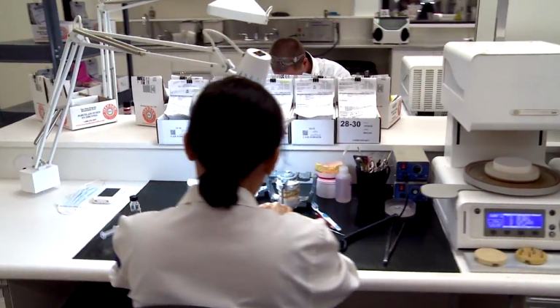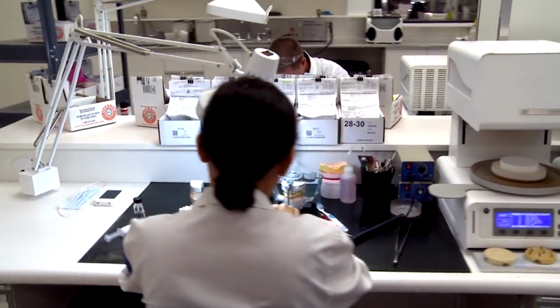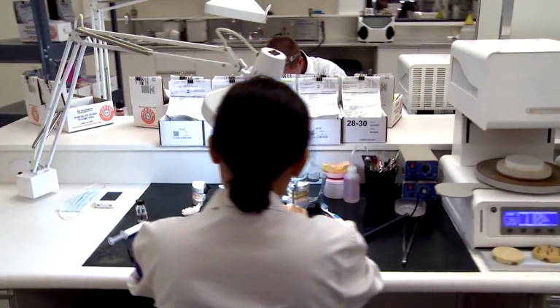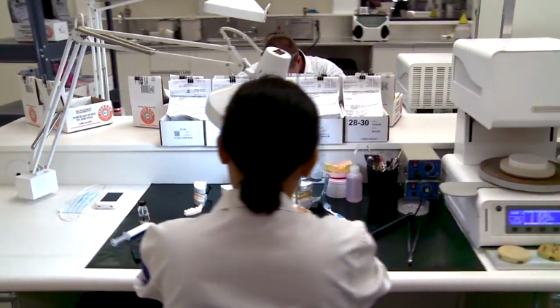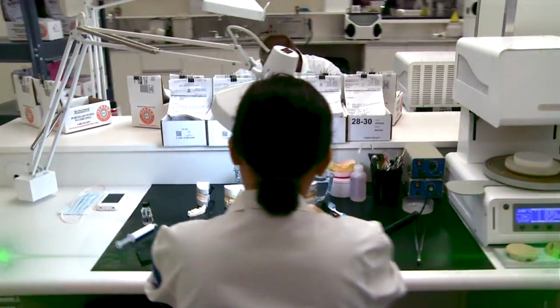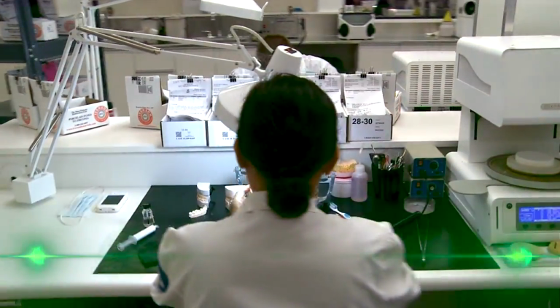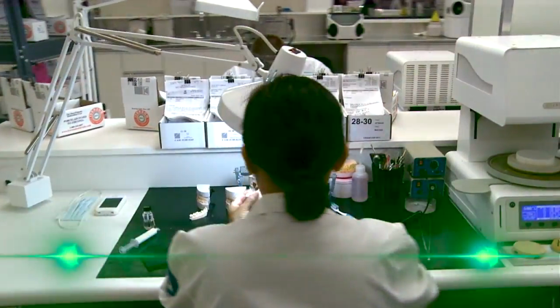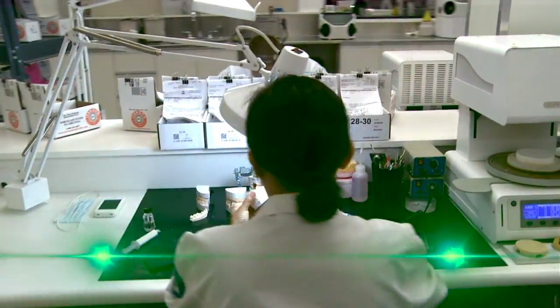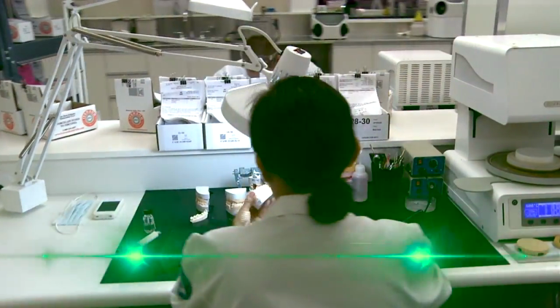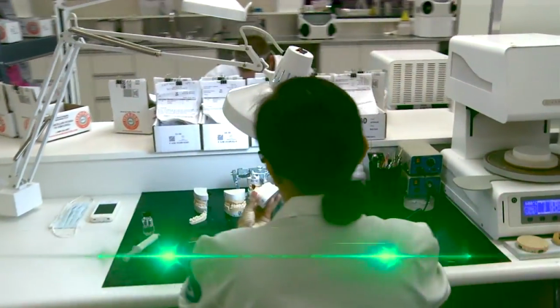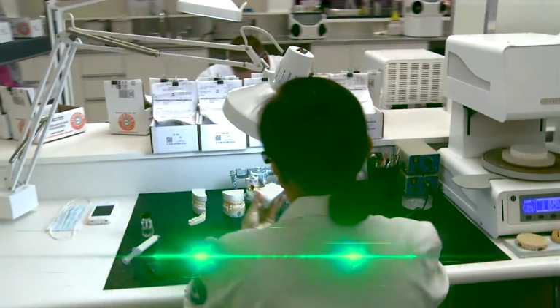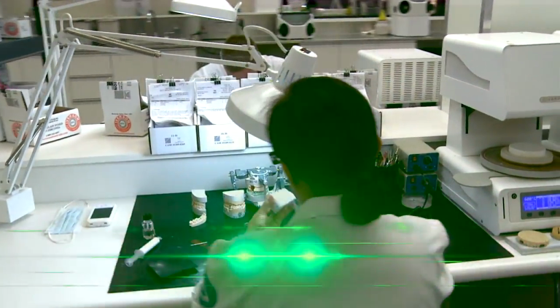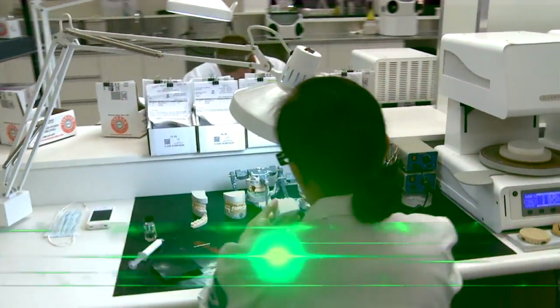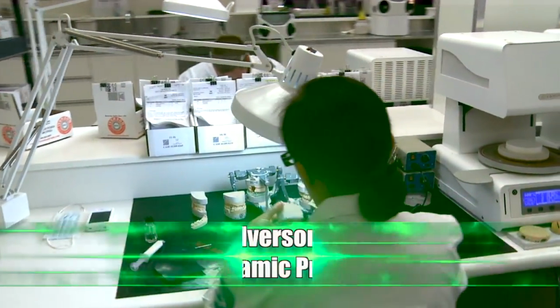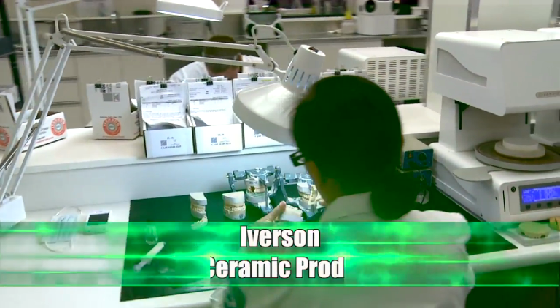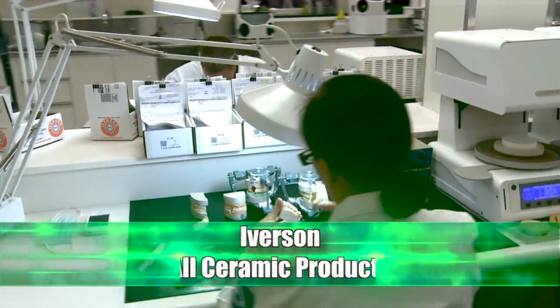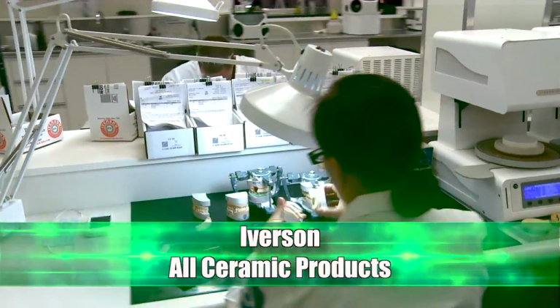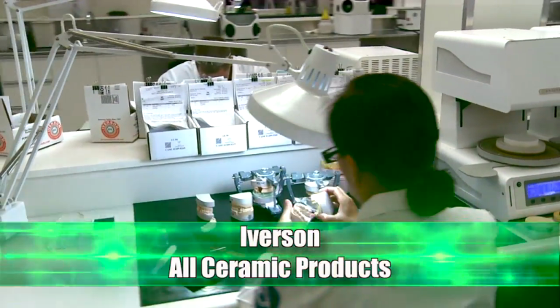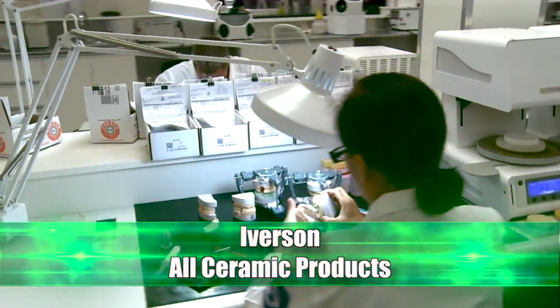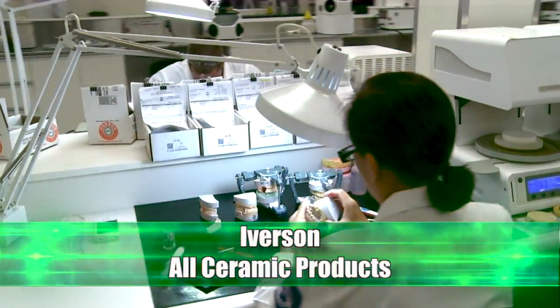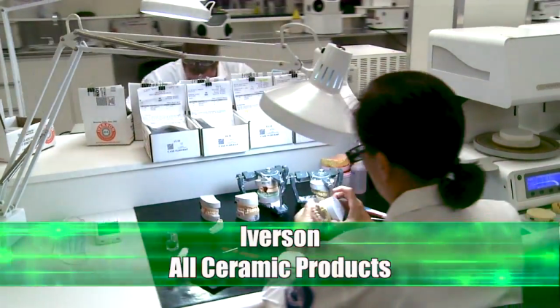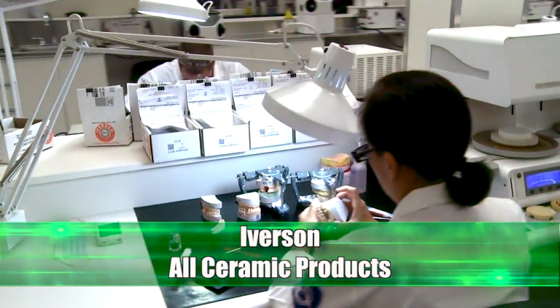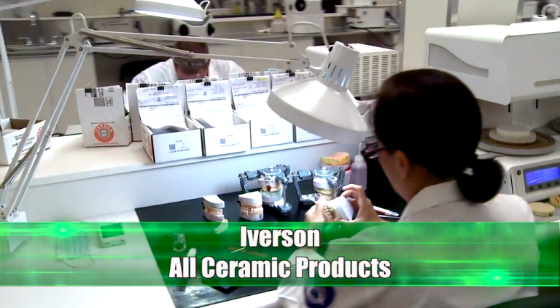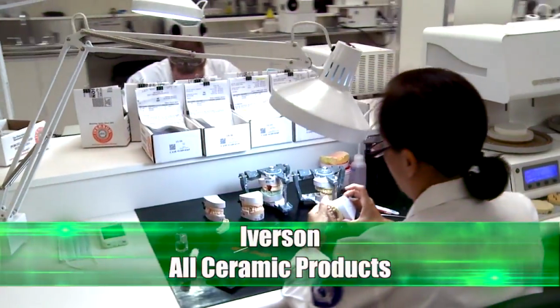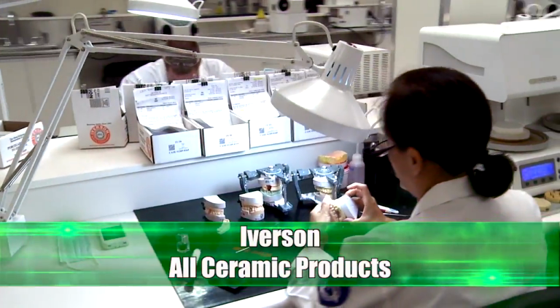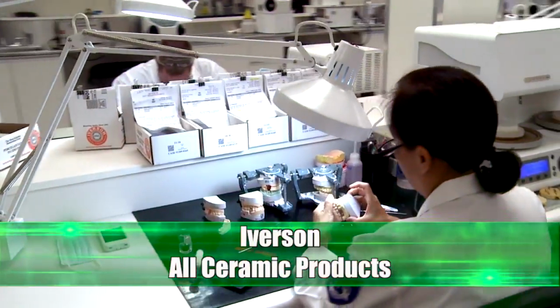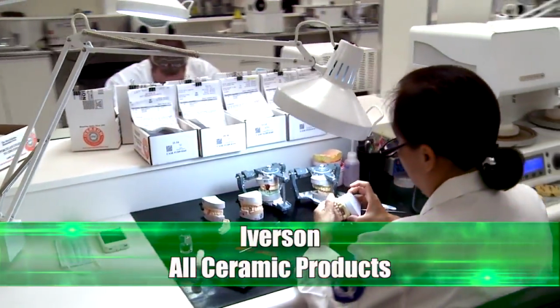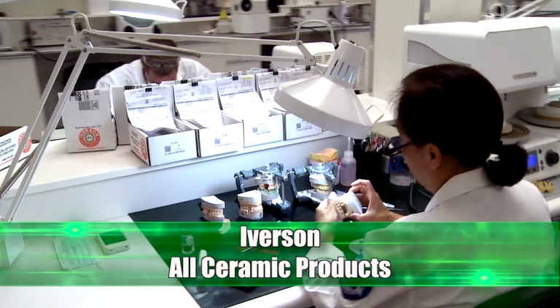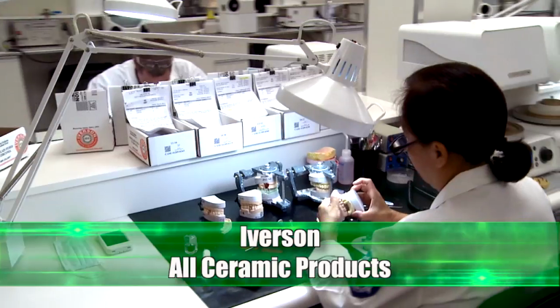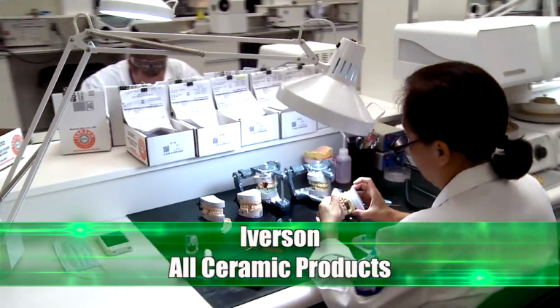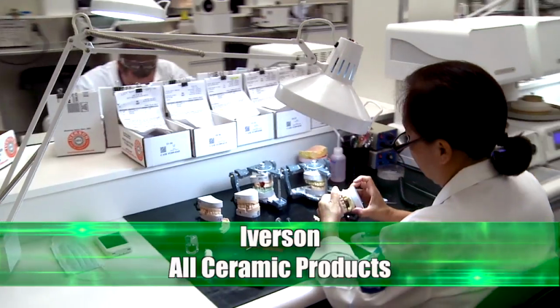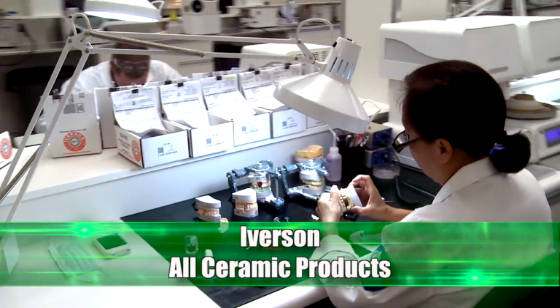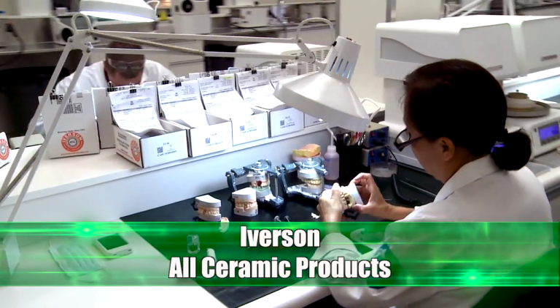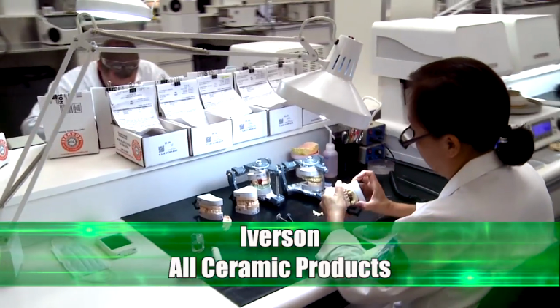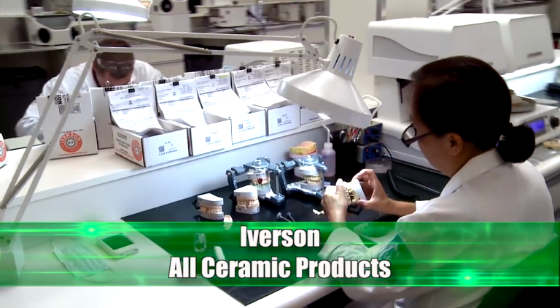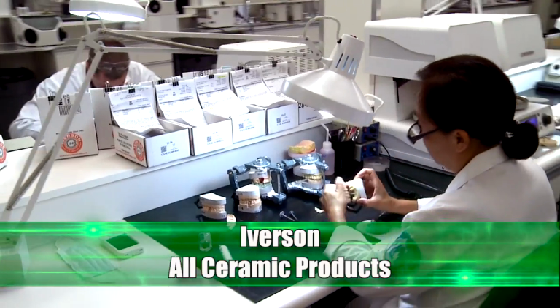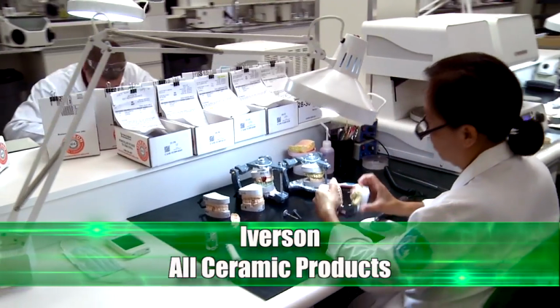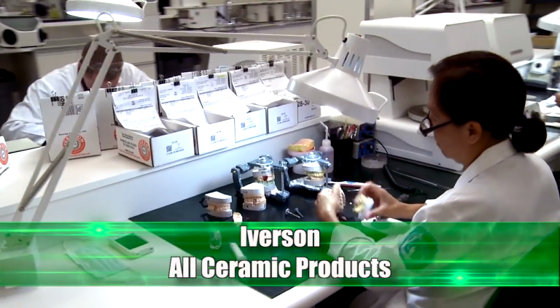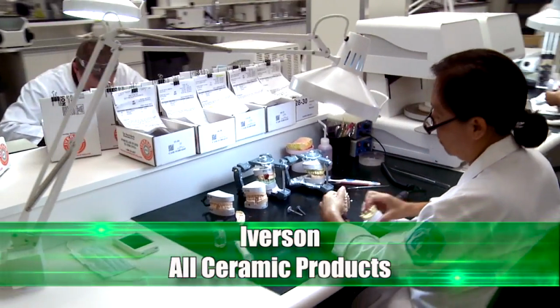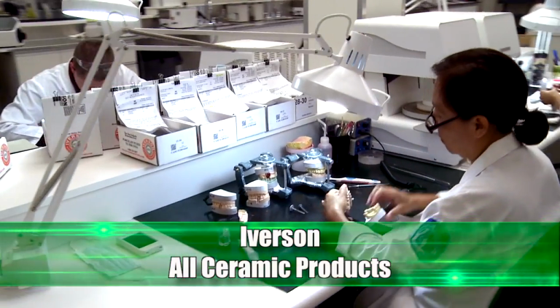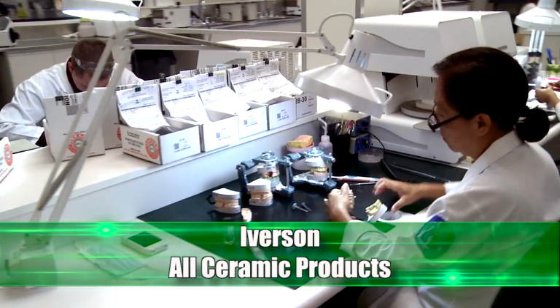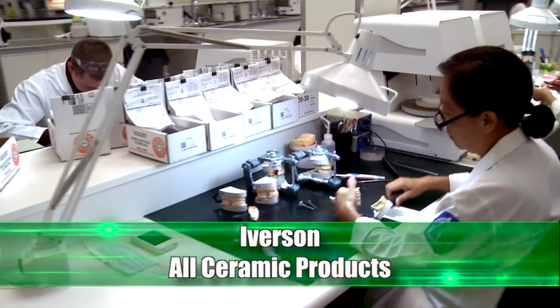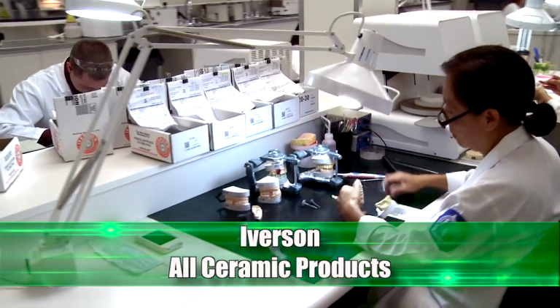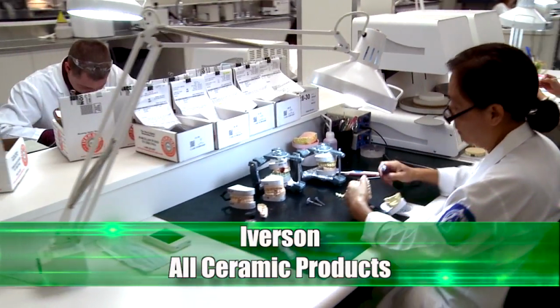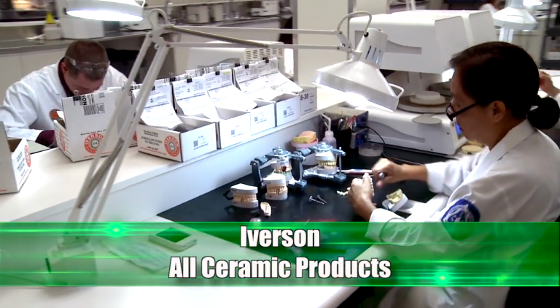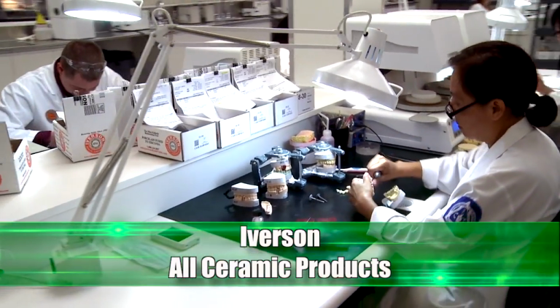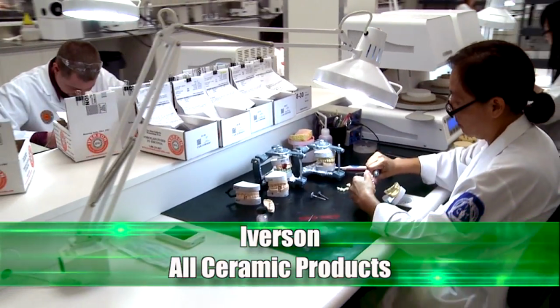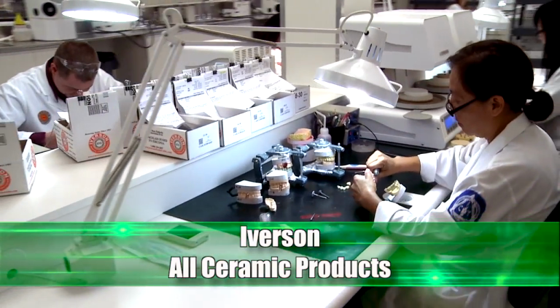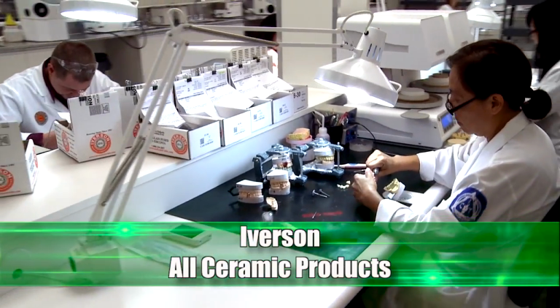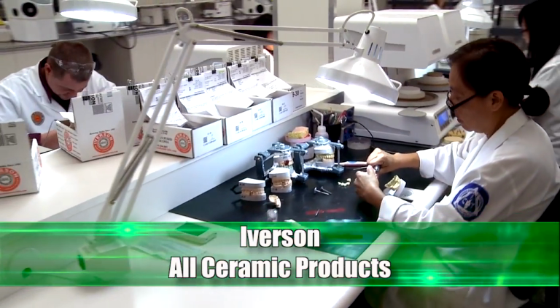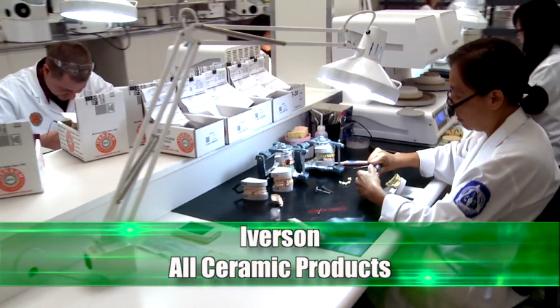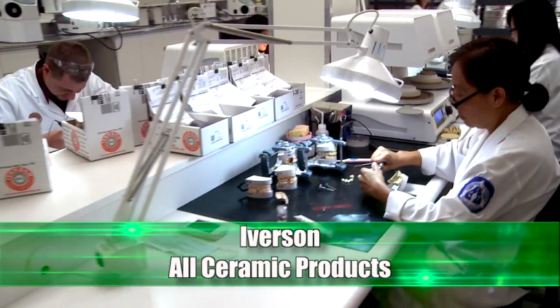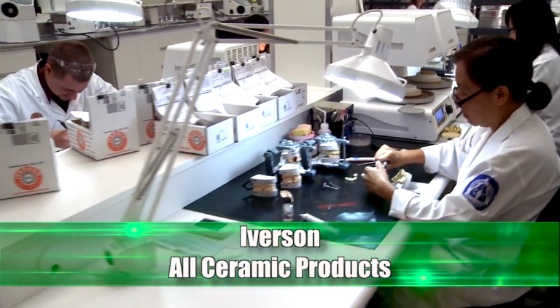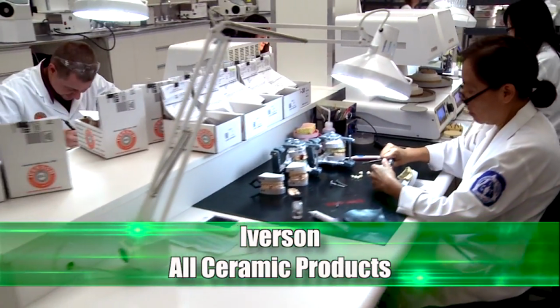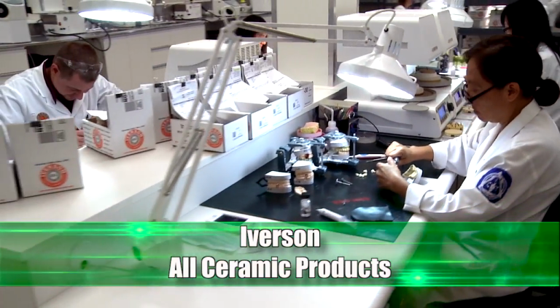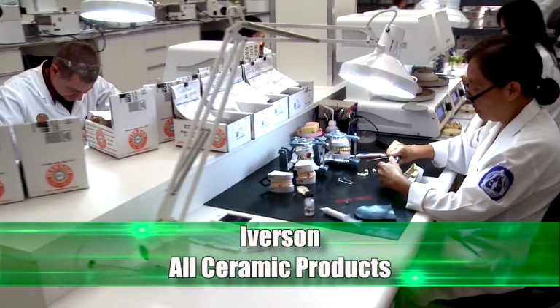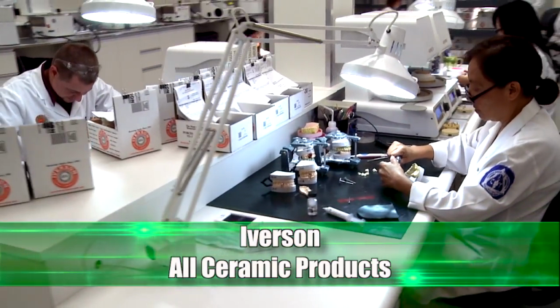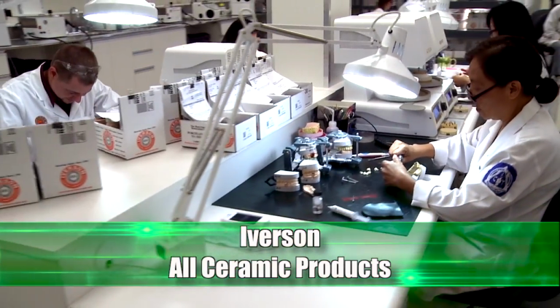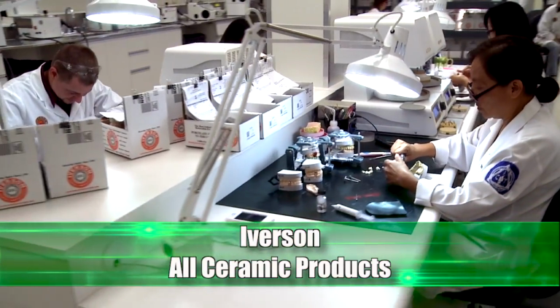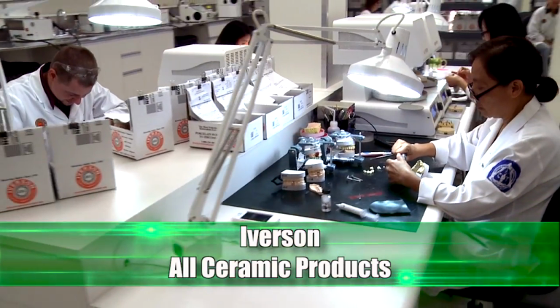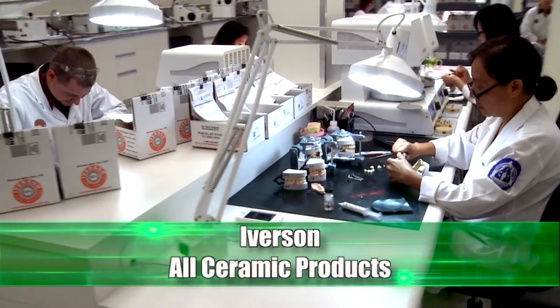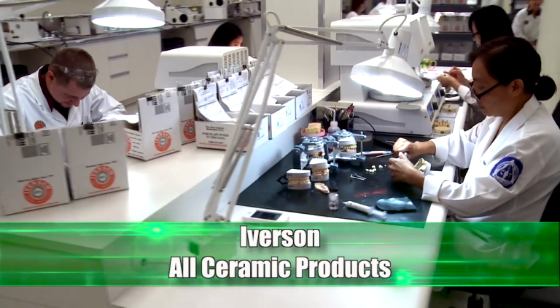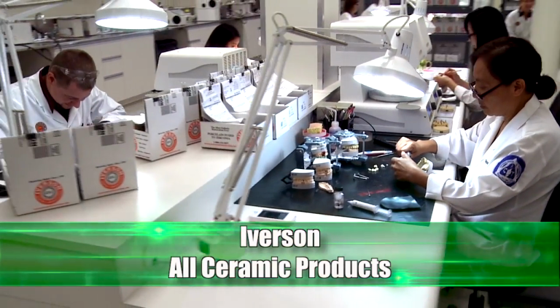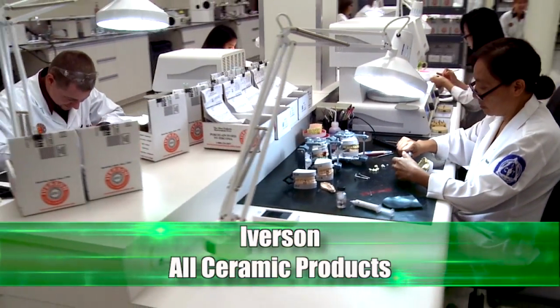Iverson Dental Labs, a recognized leader in digital dentistry, offers the latest and highest quality ceramic products.